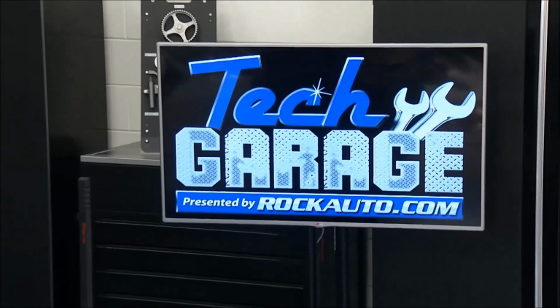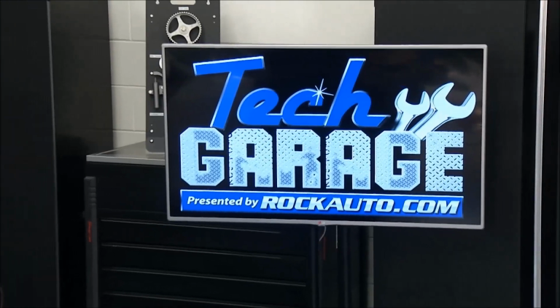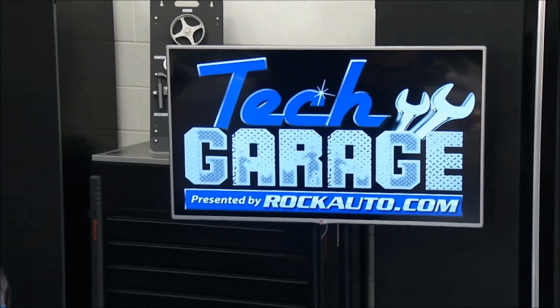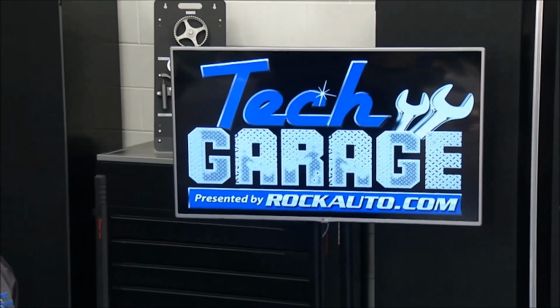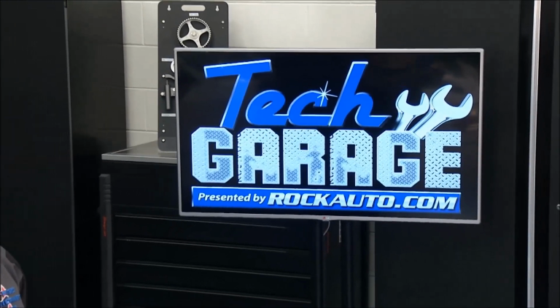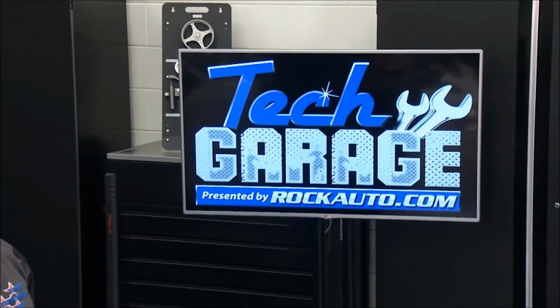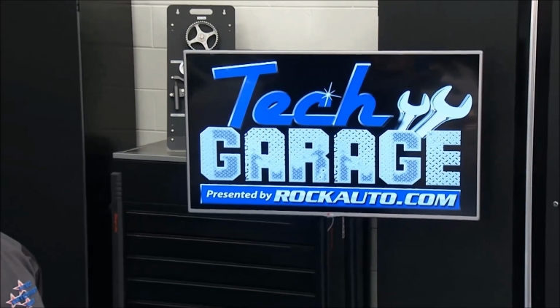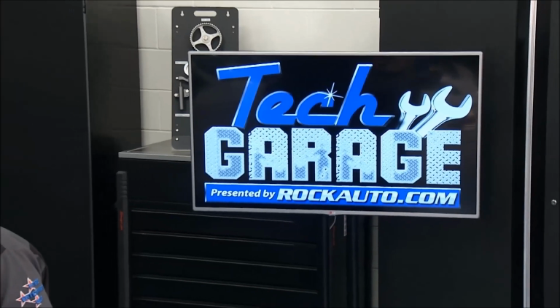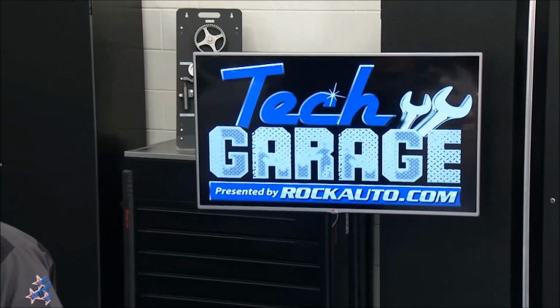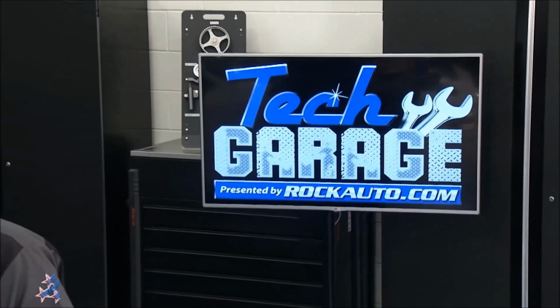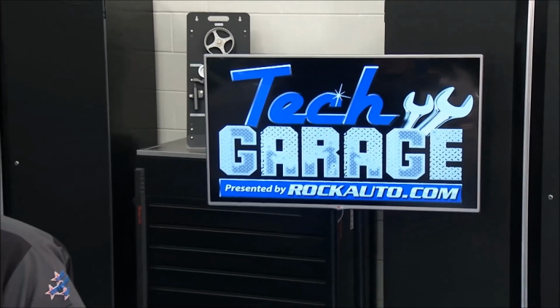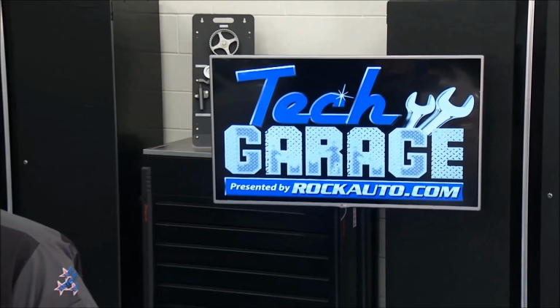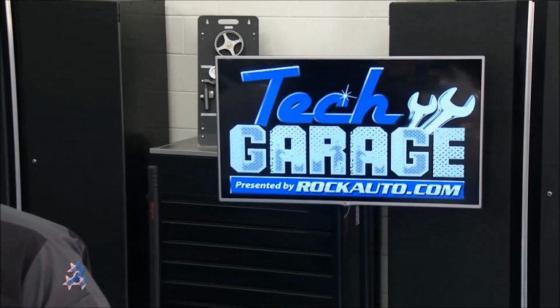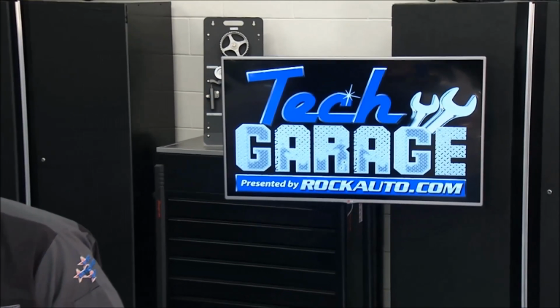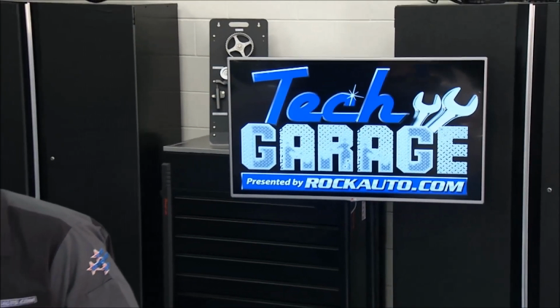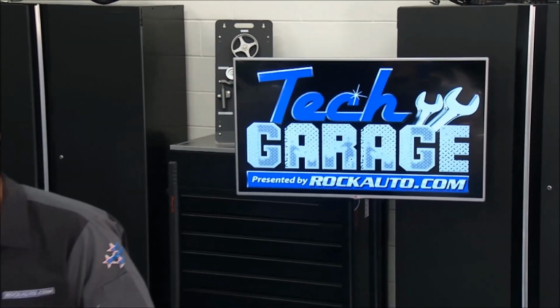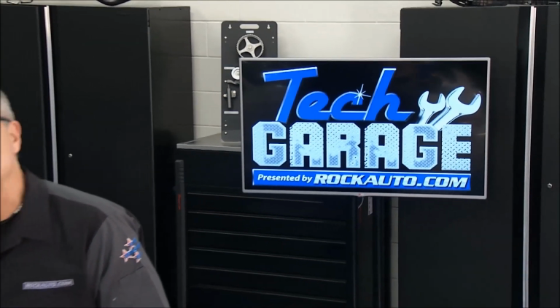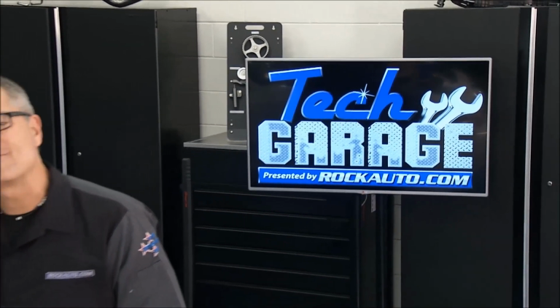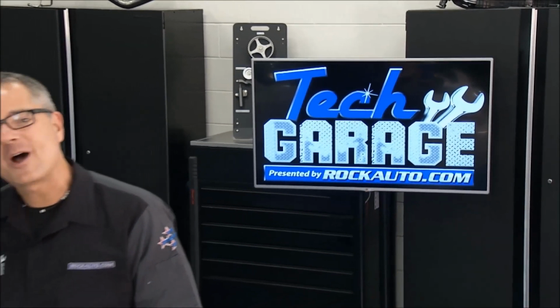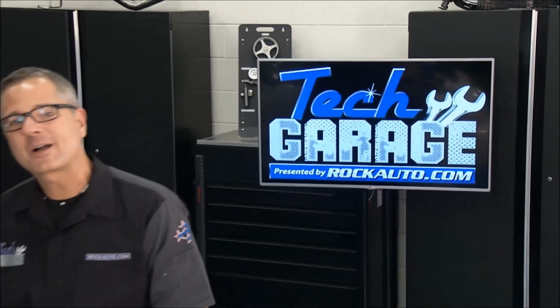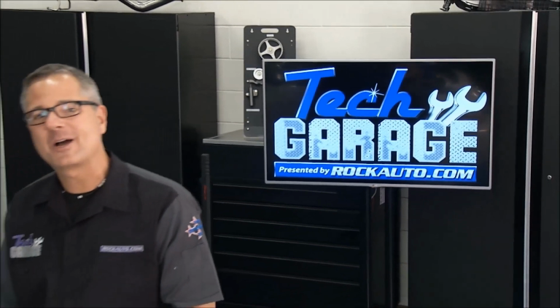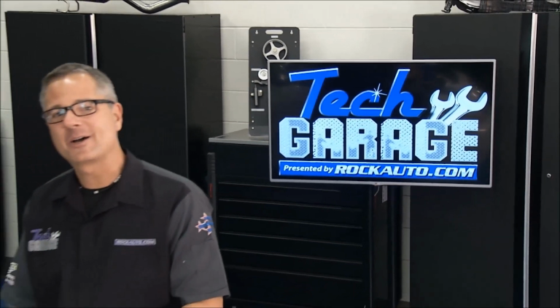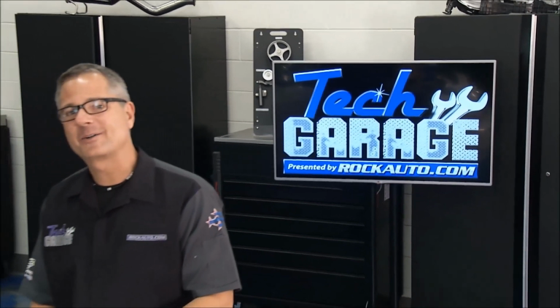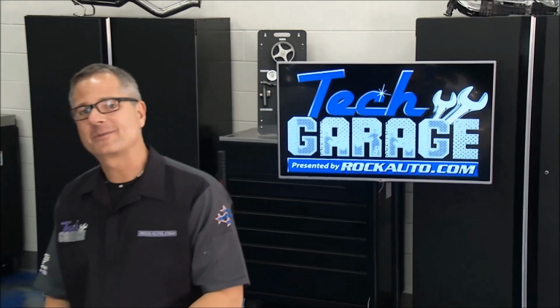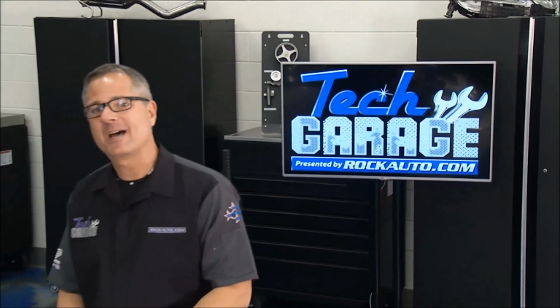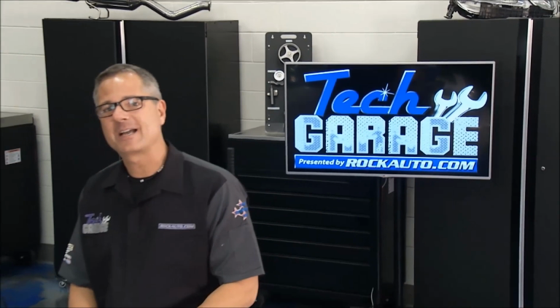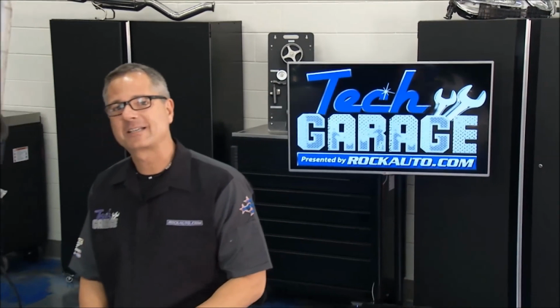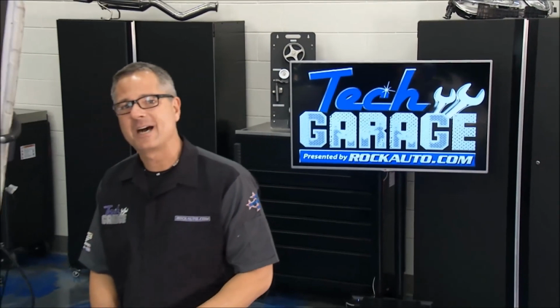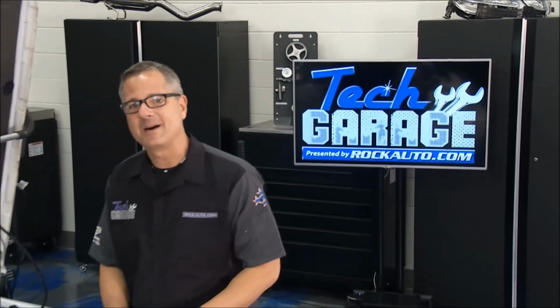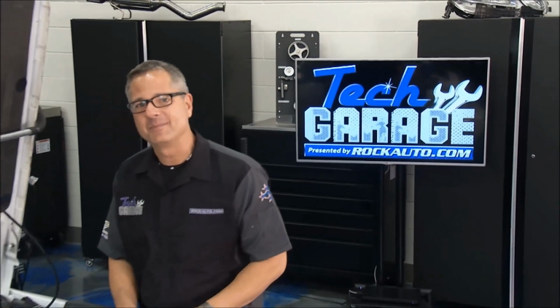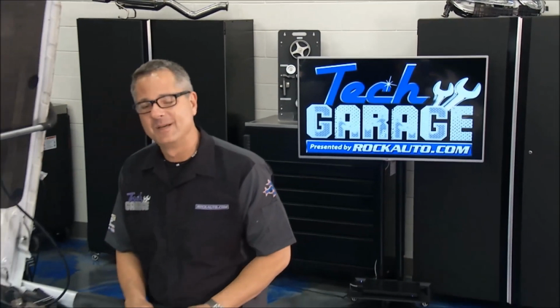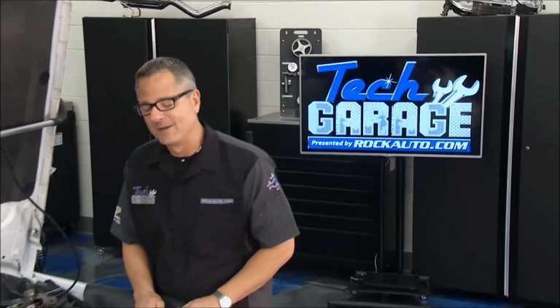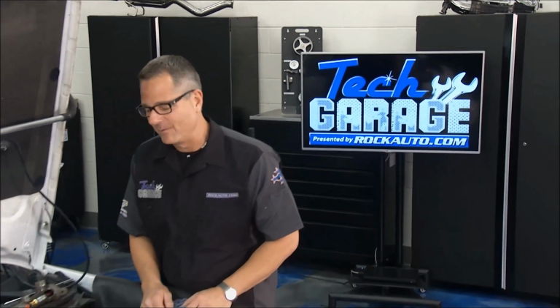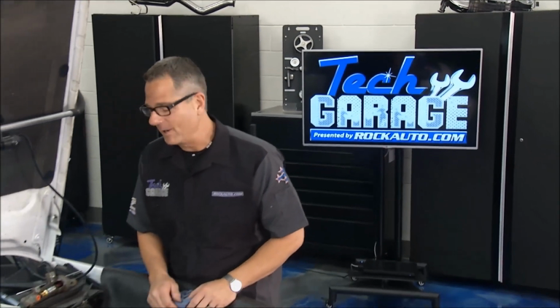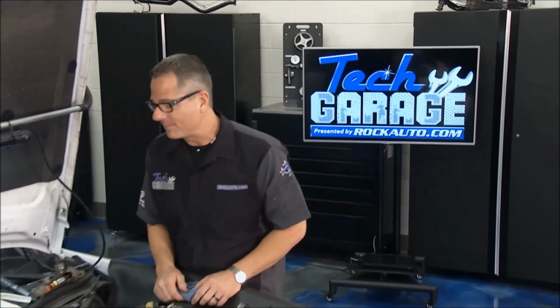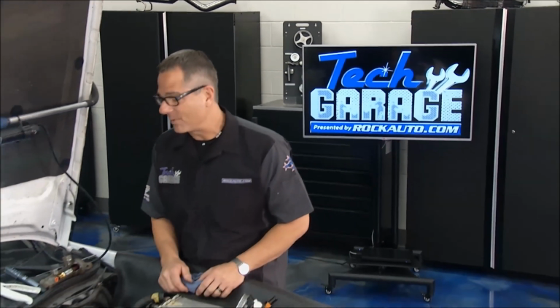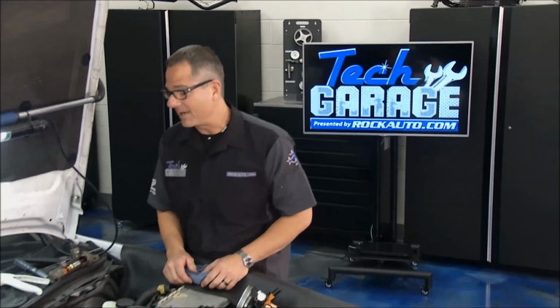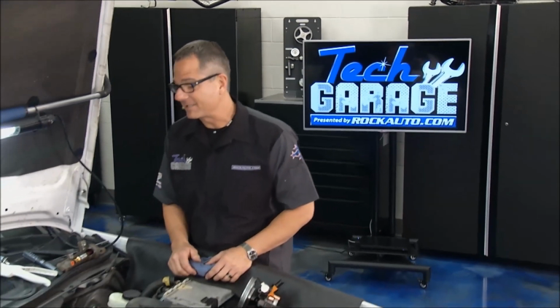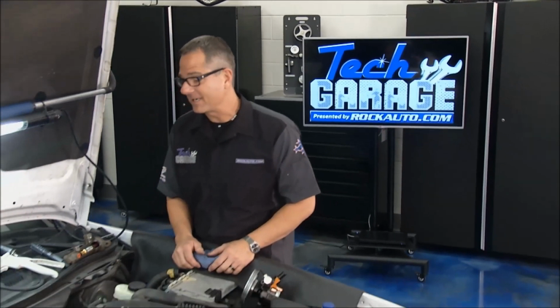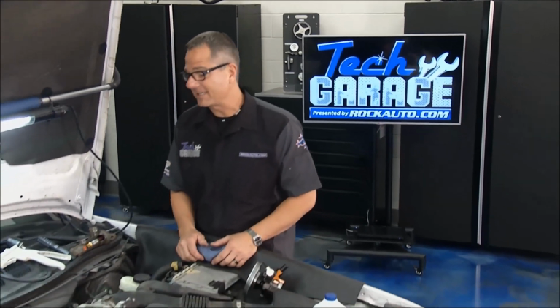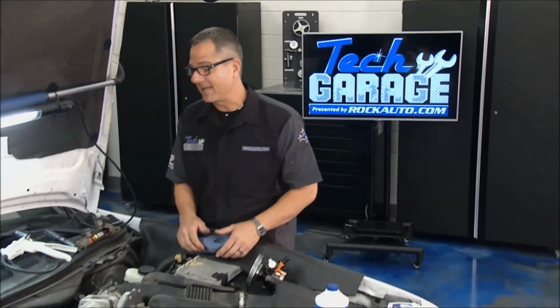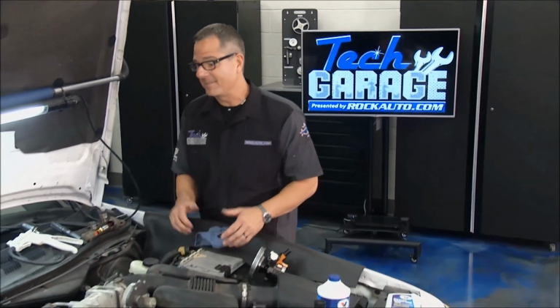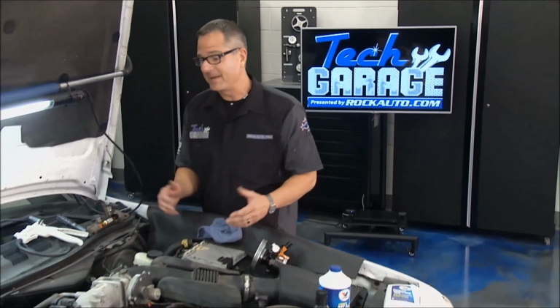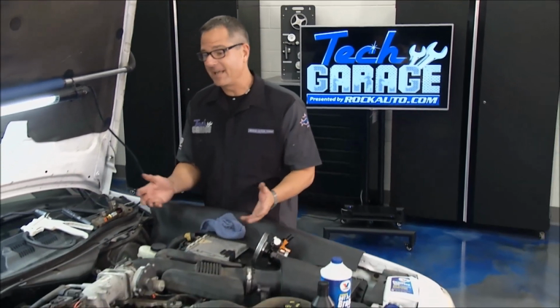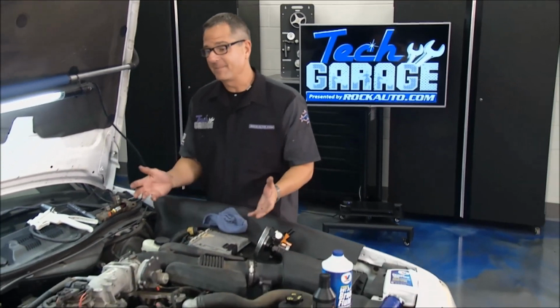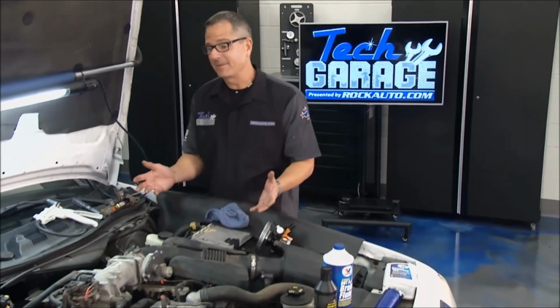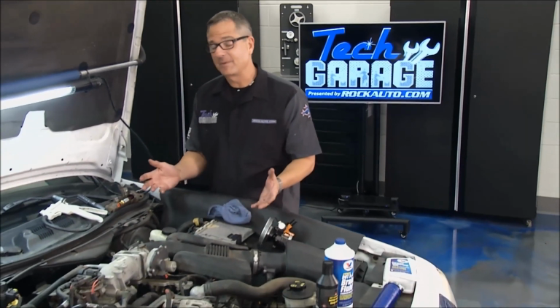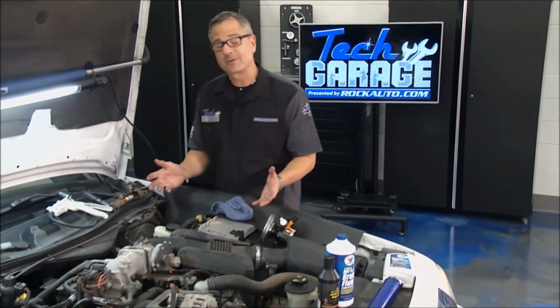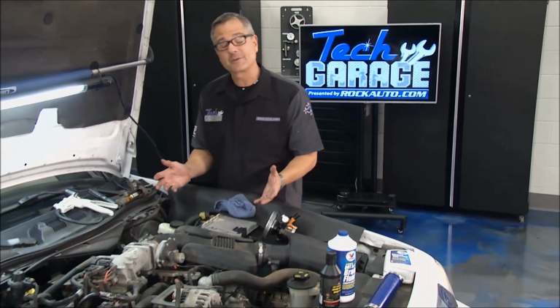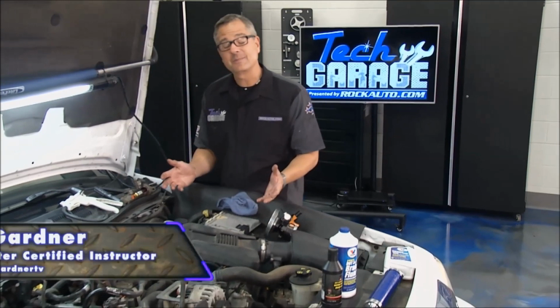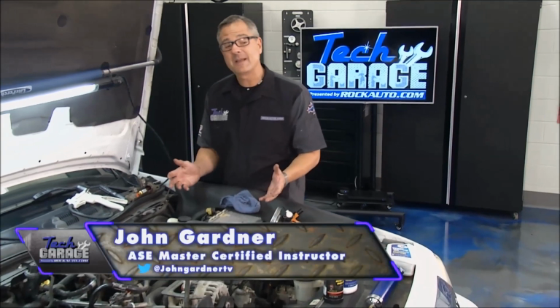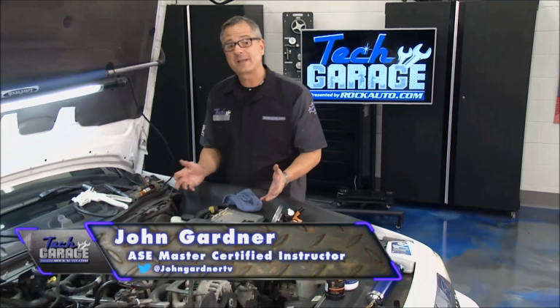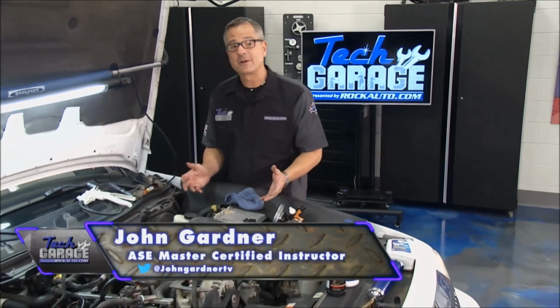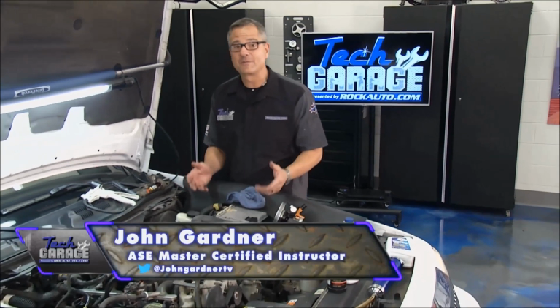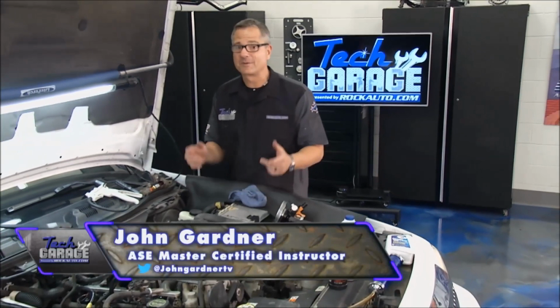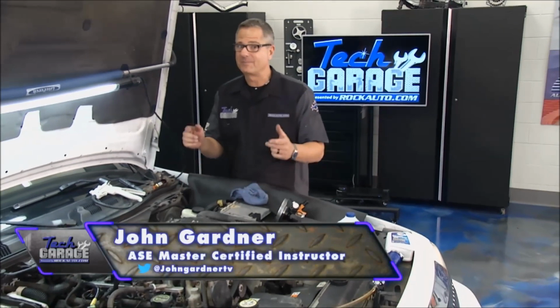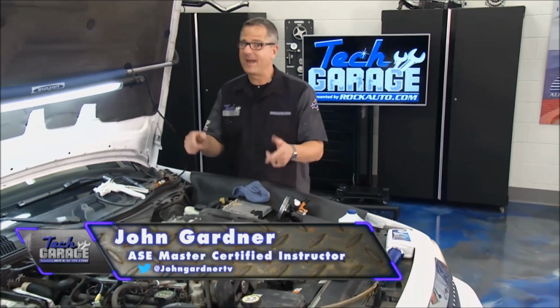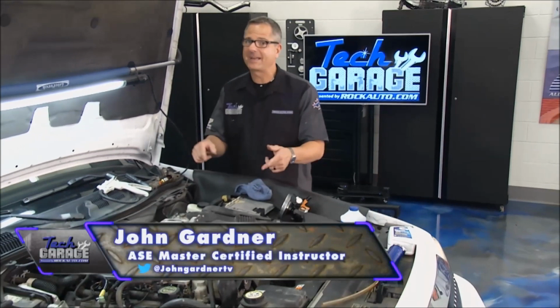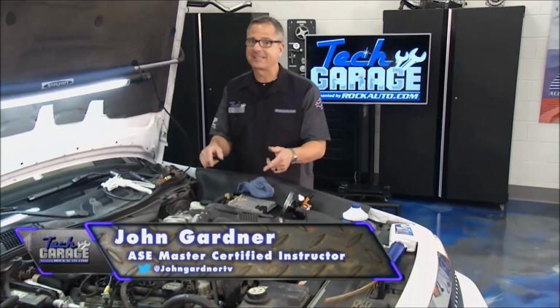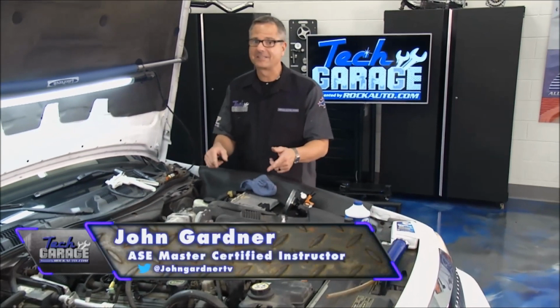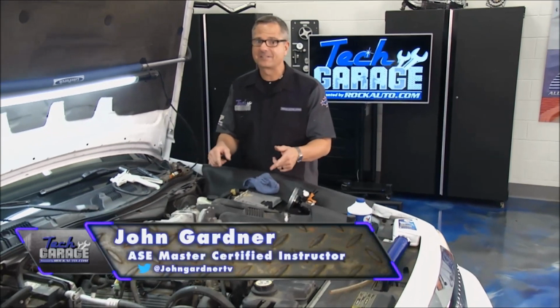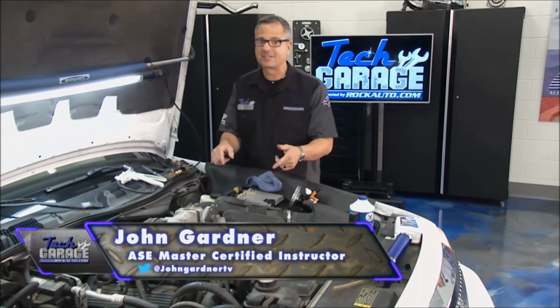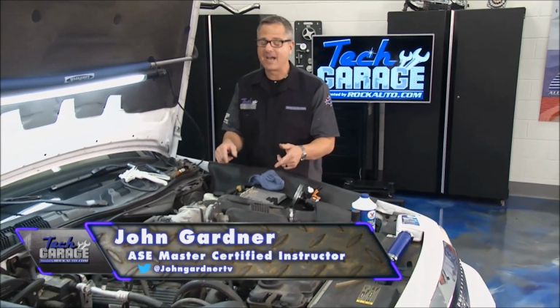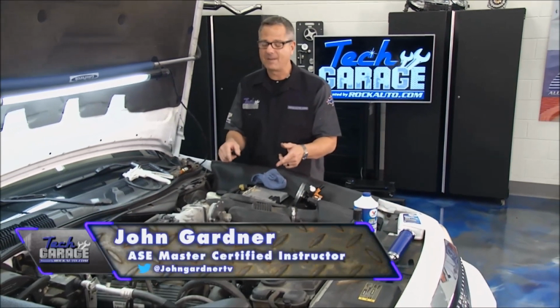Welcome back to Tech Garage presented by RockAuto.com. Project M&M, the Mercury Makeover, is back in the shop.